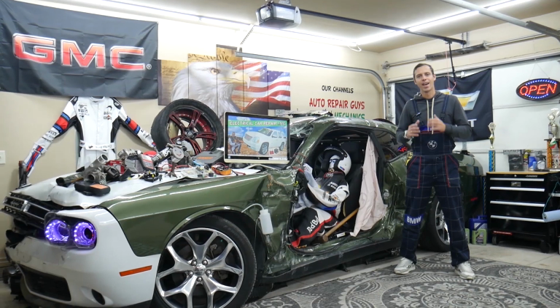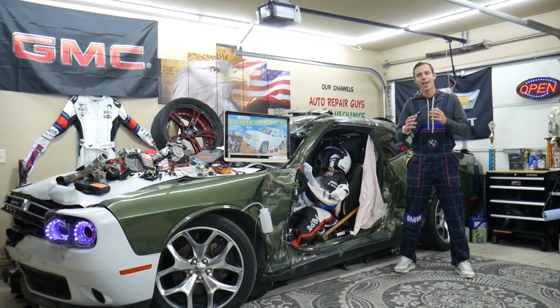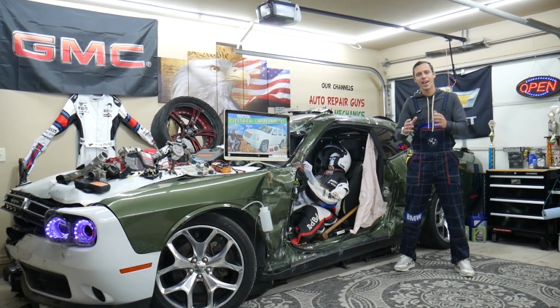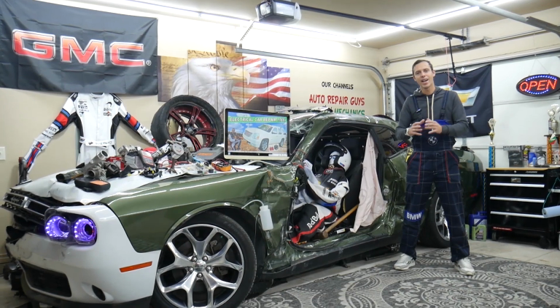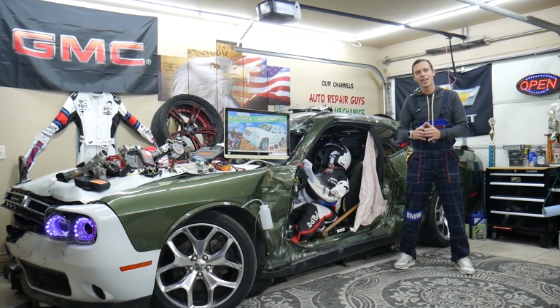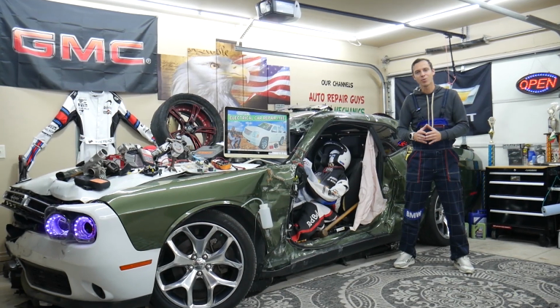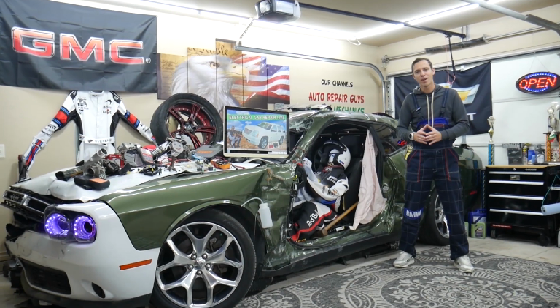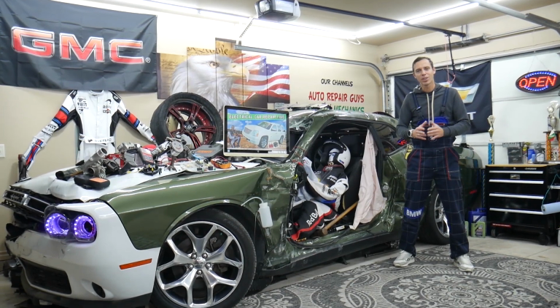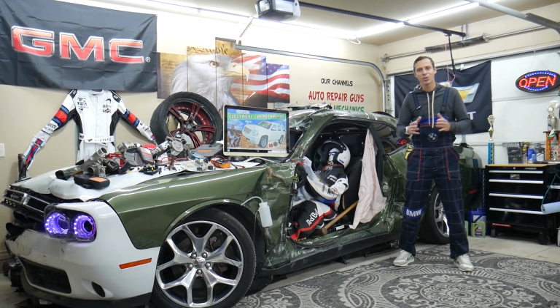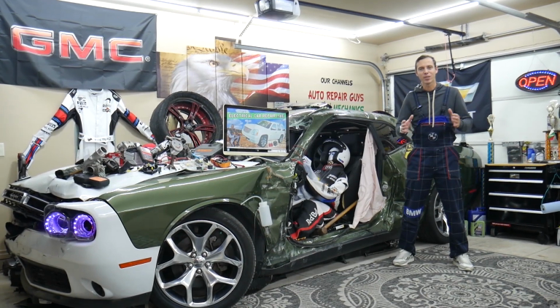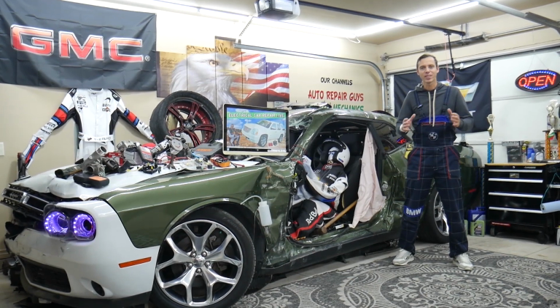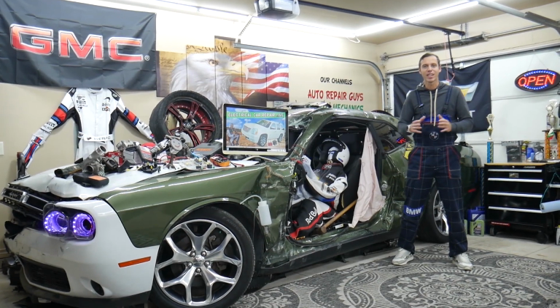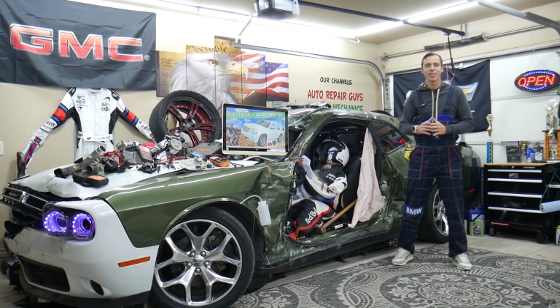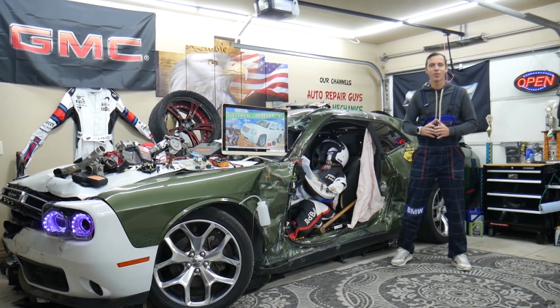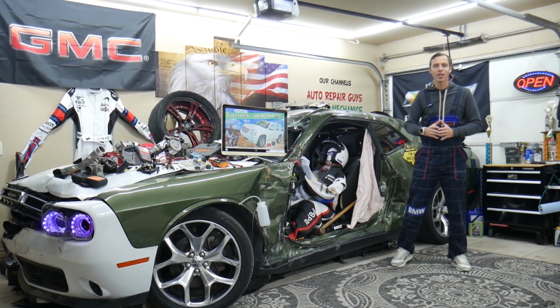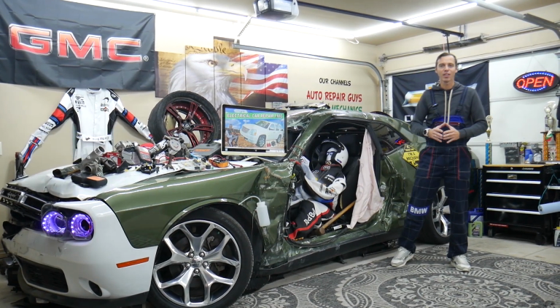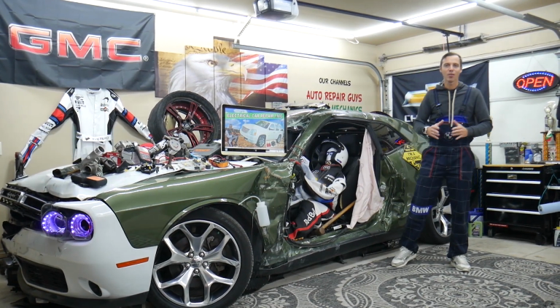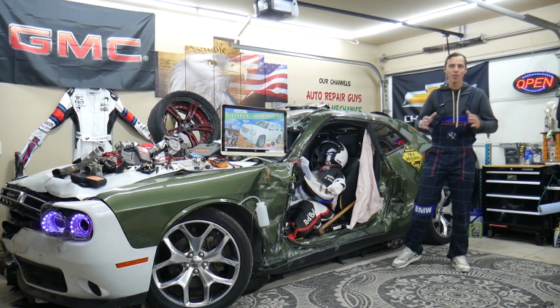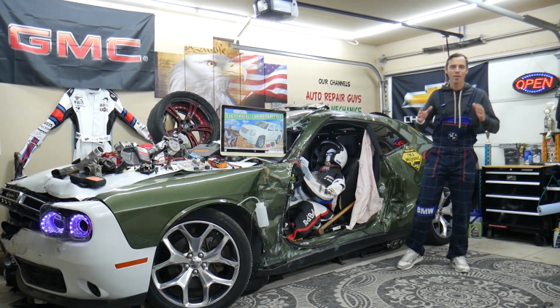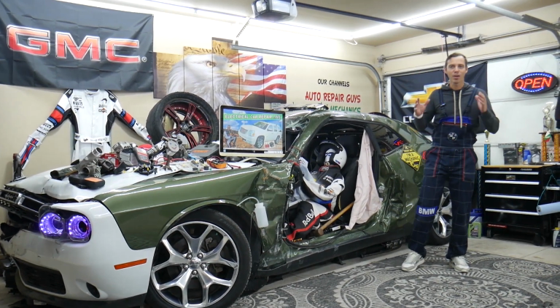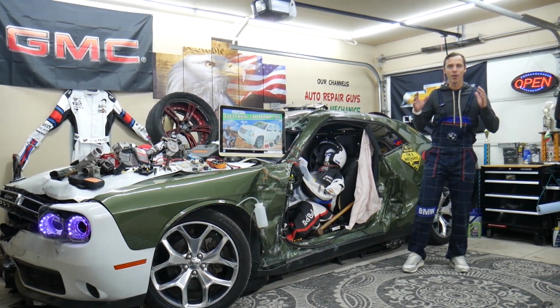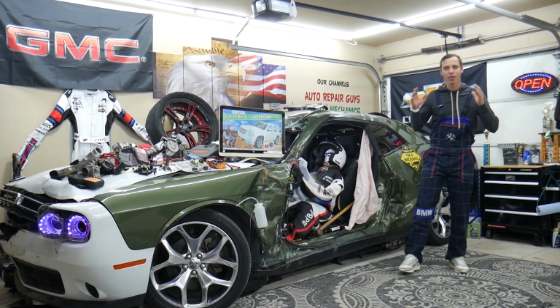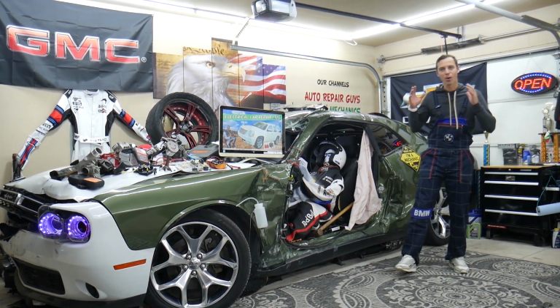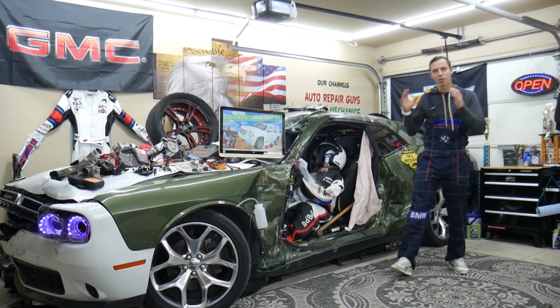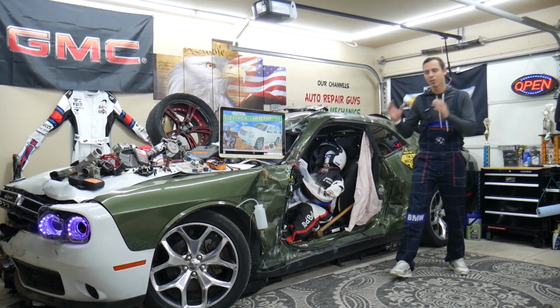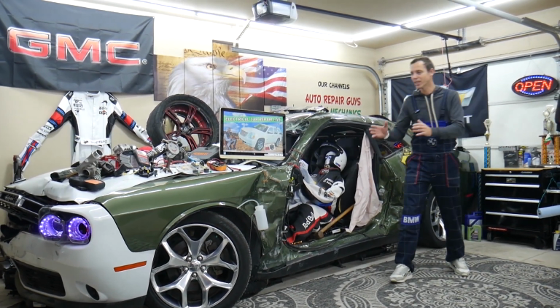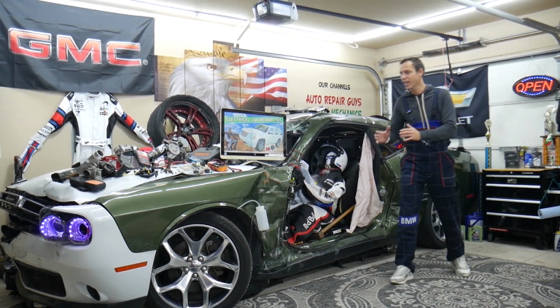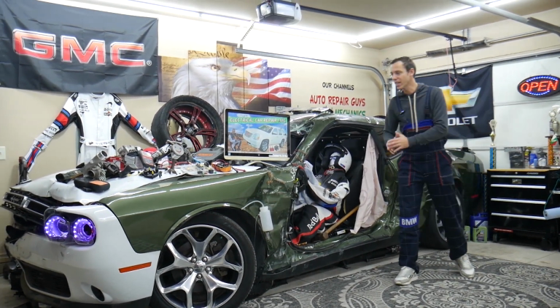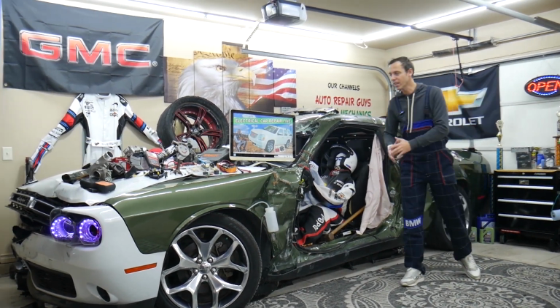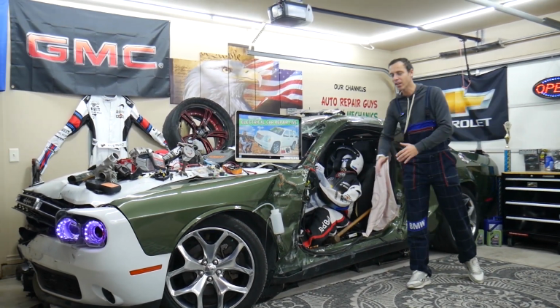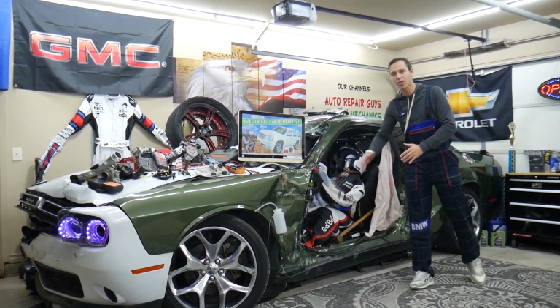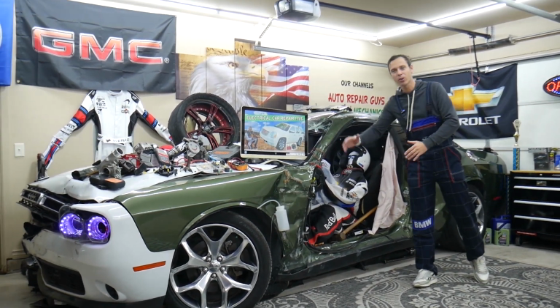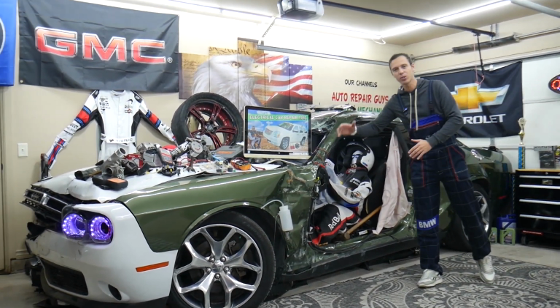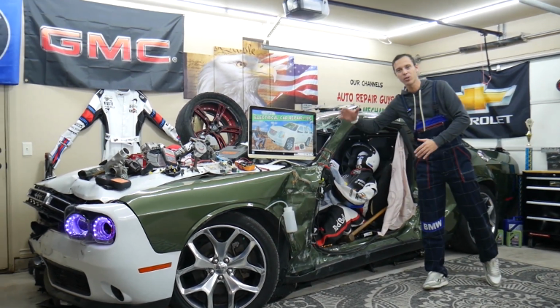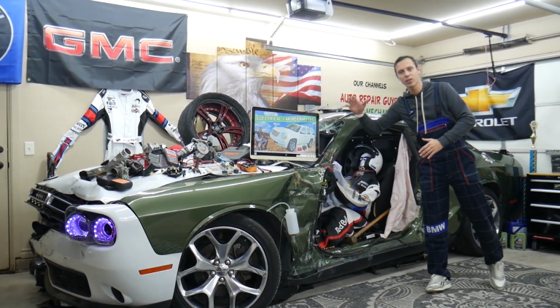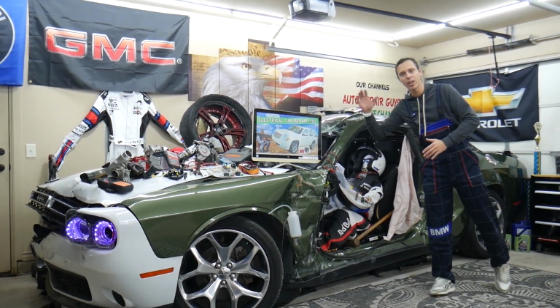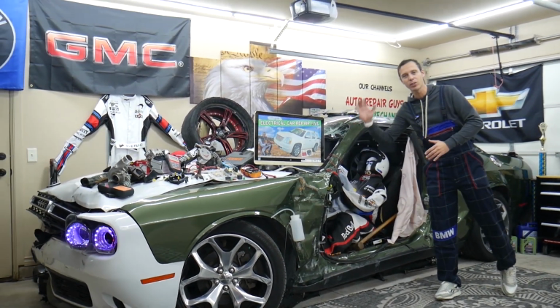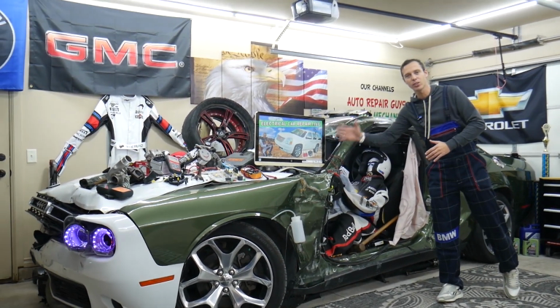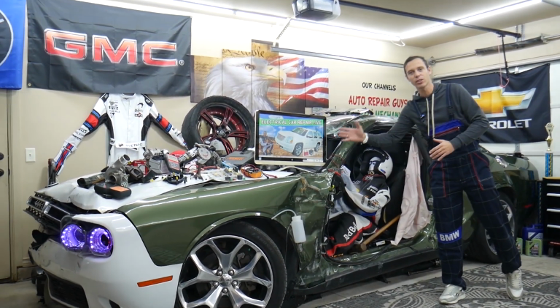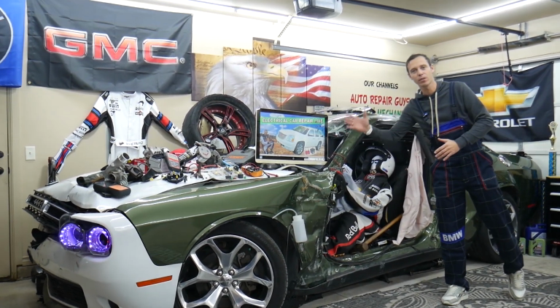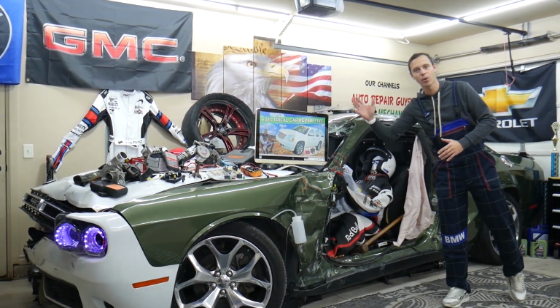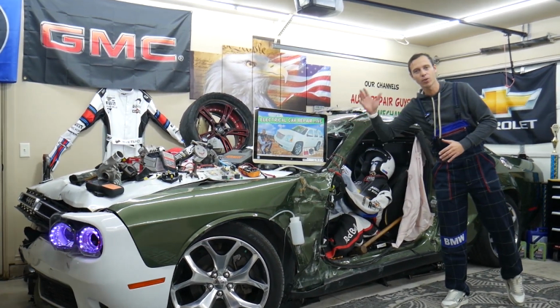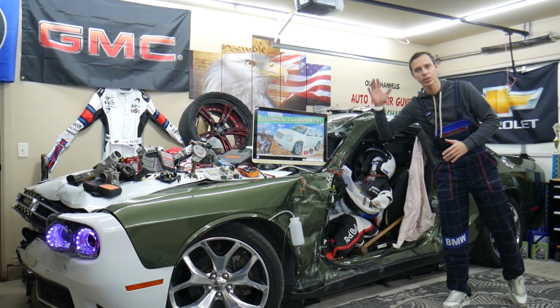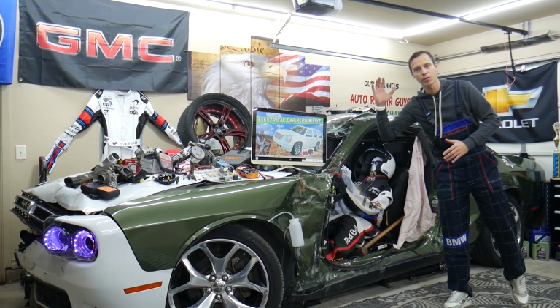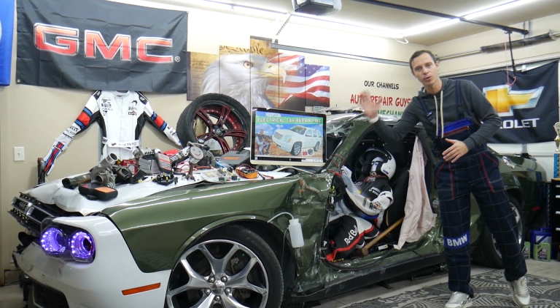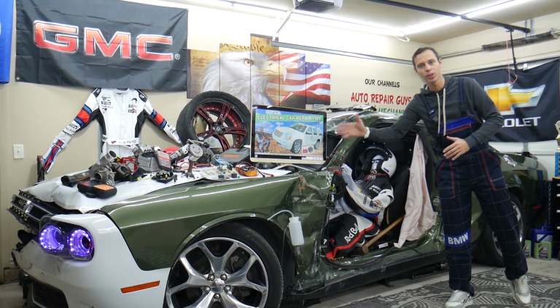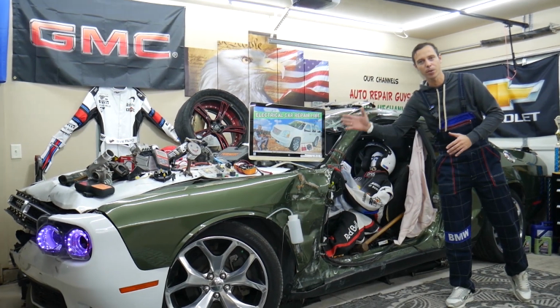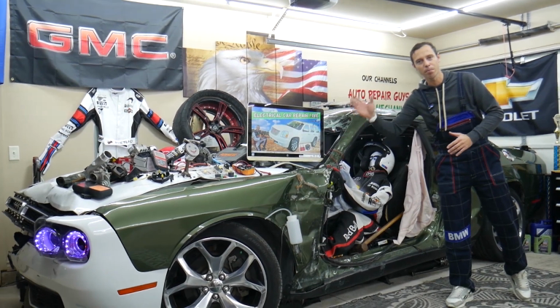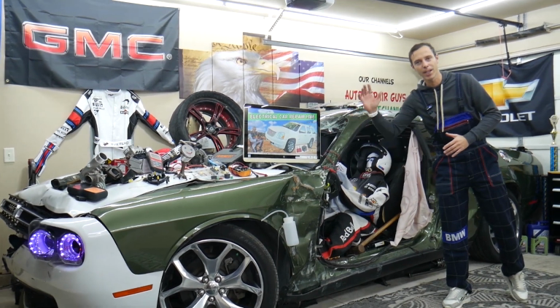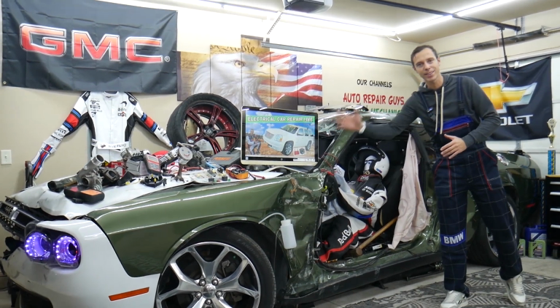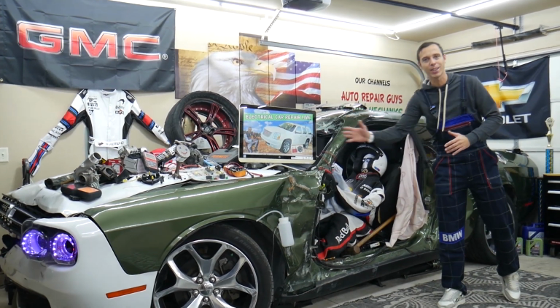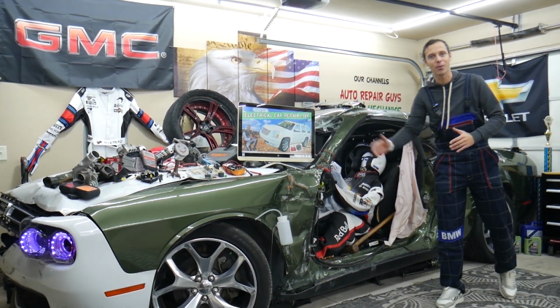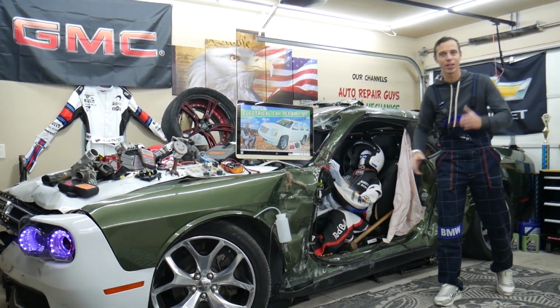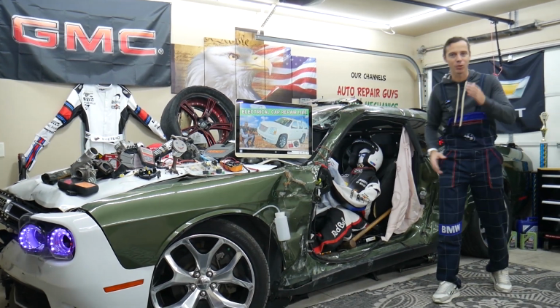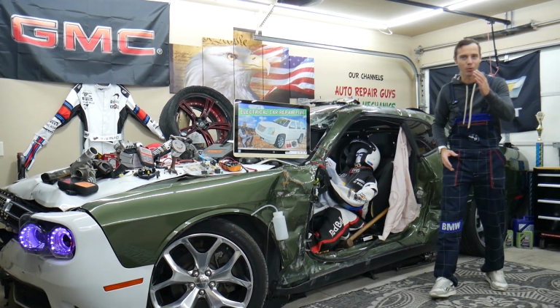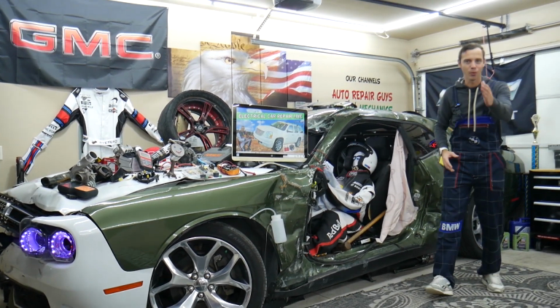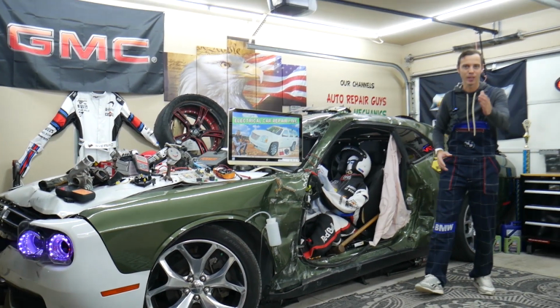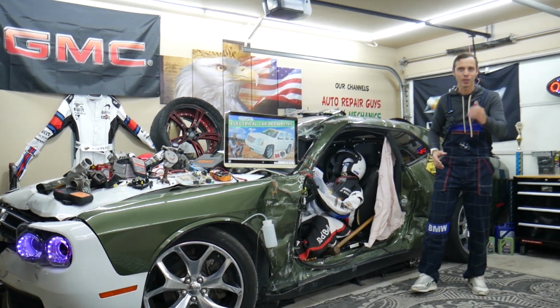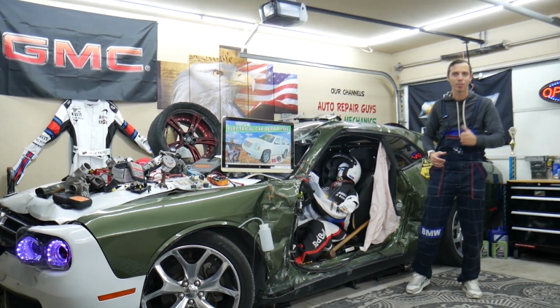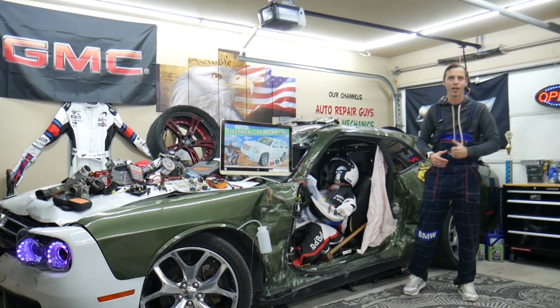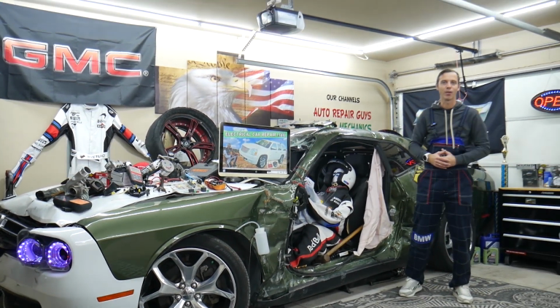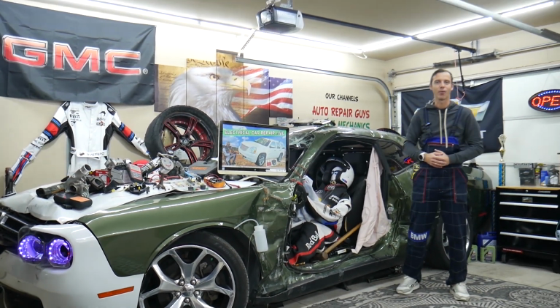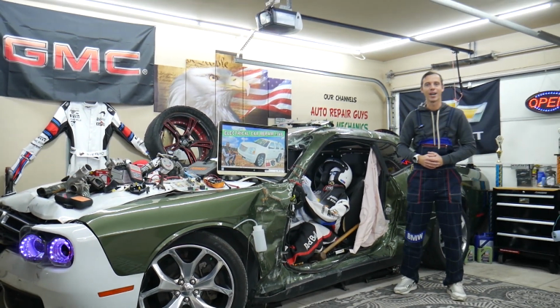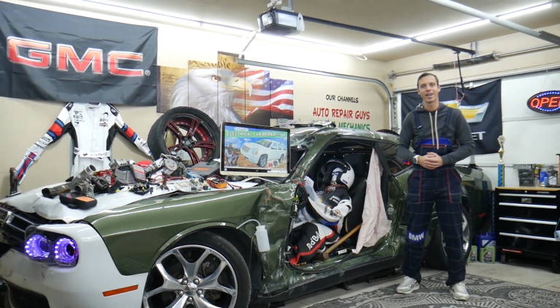Hey guys, make sure you stay until the end. If you make one common mistake, it can cost you thousands of dollars in future repairs. Stay with us, we'll explain why.